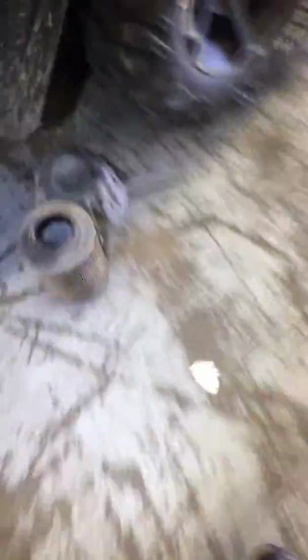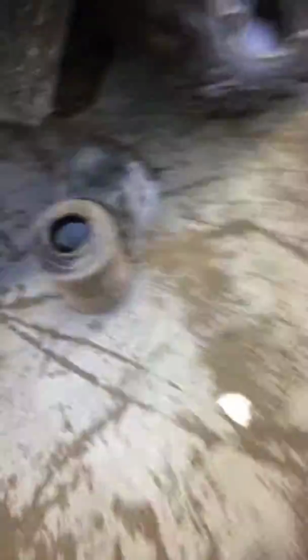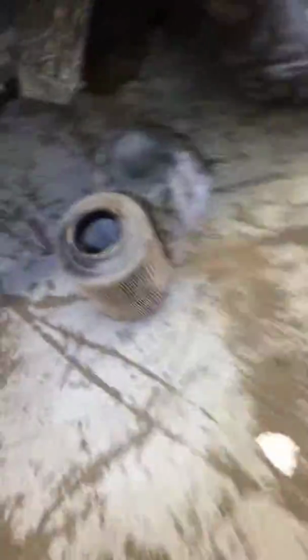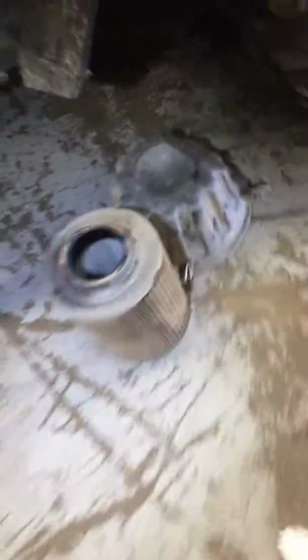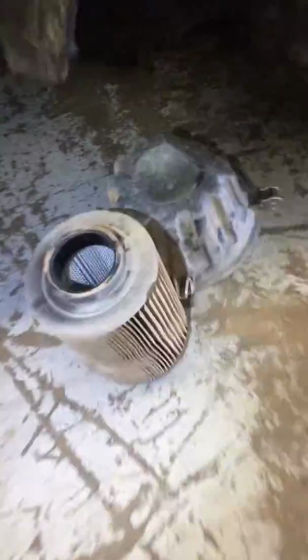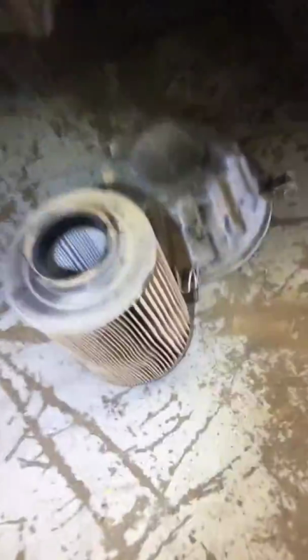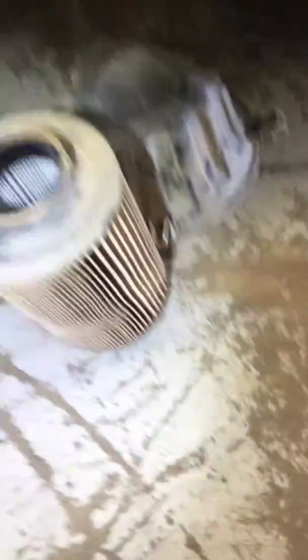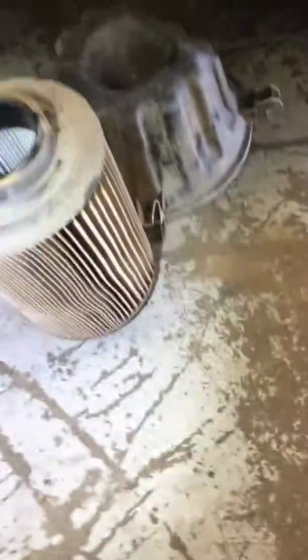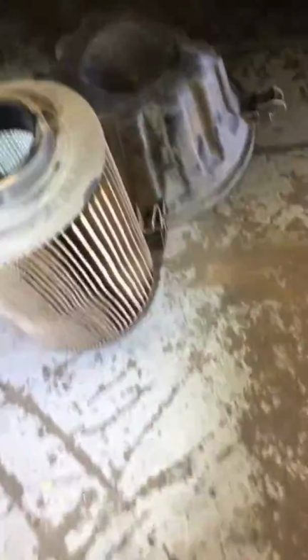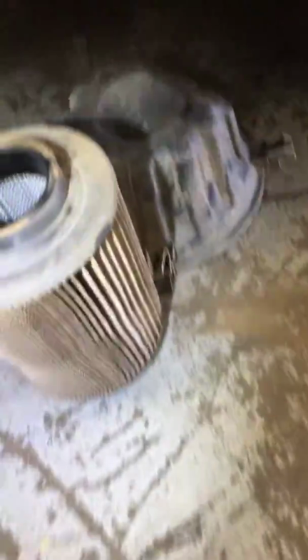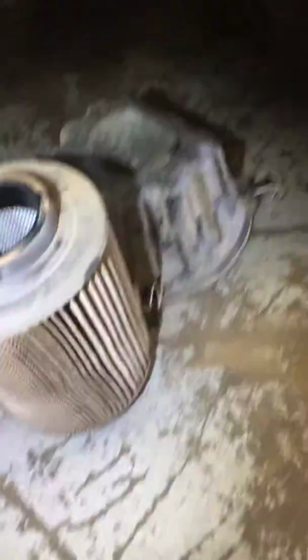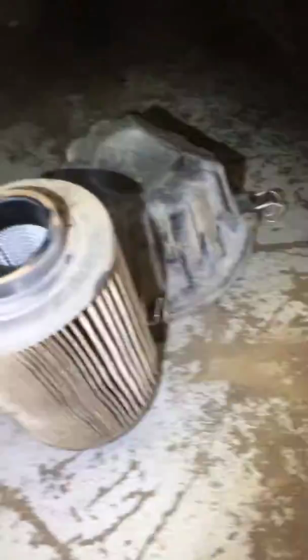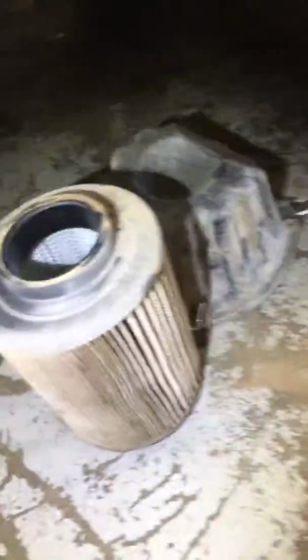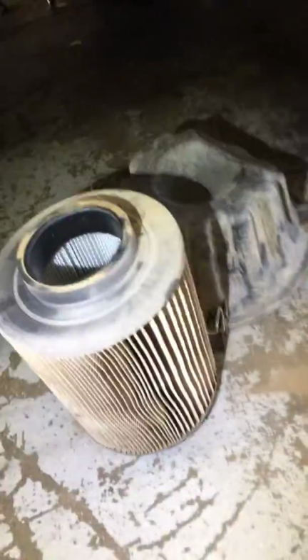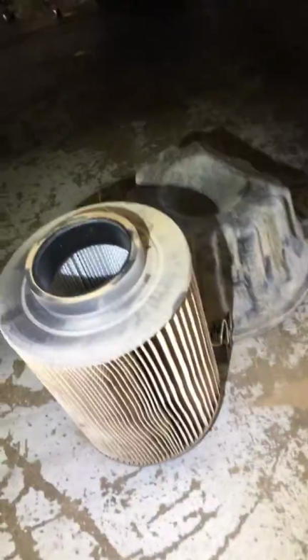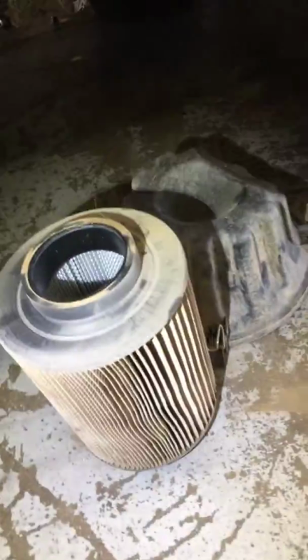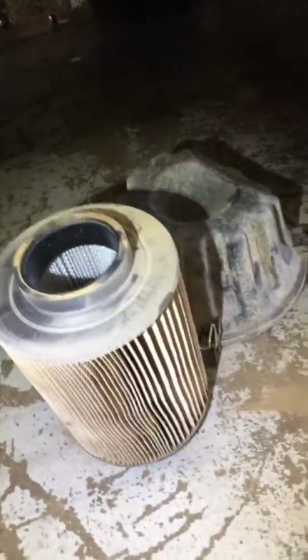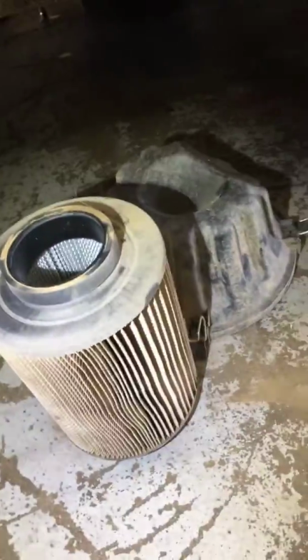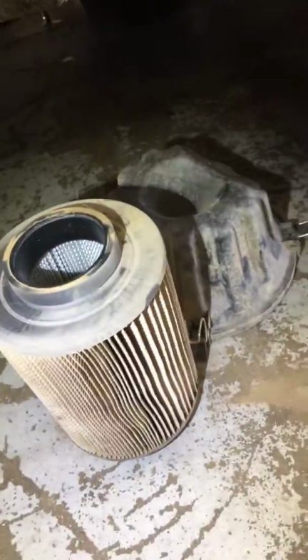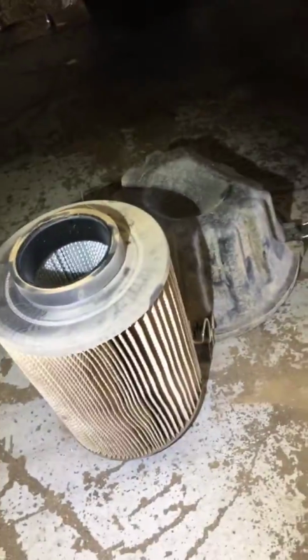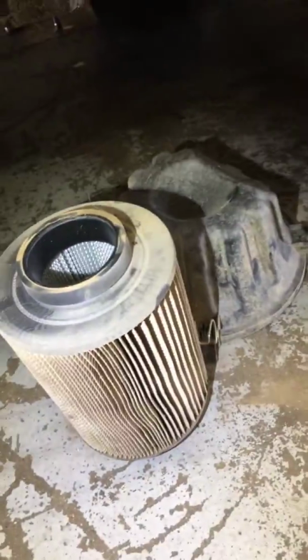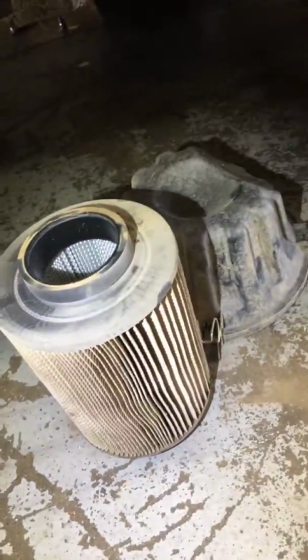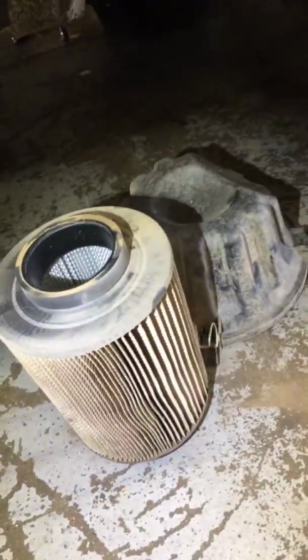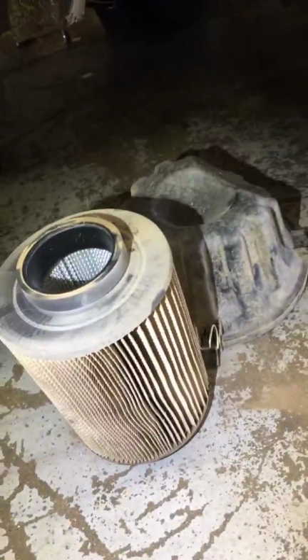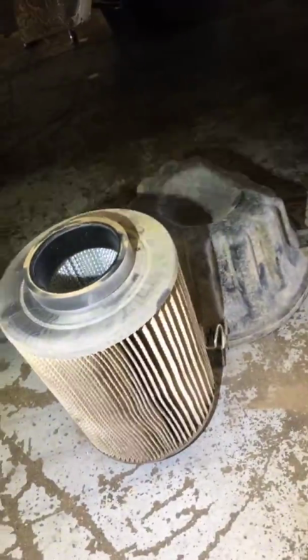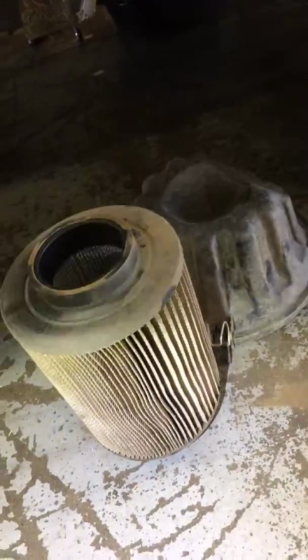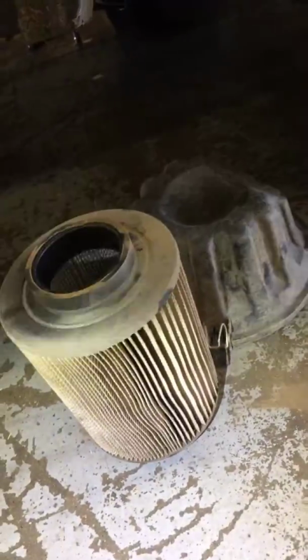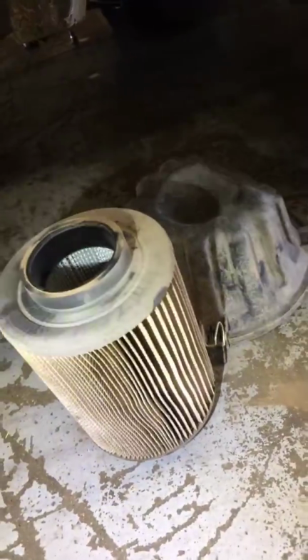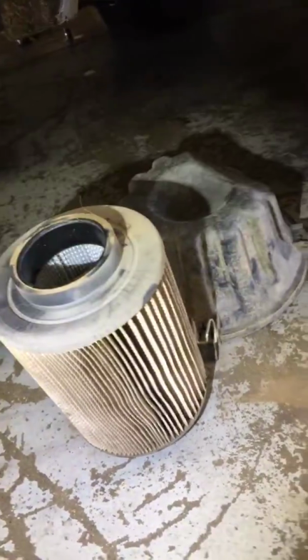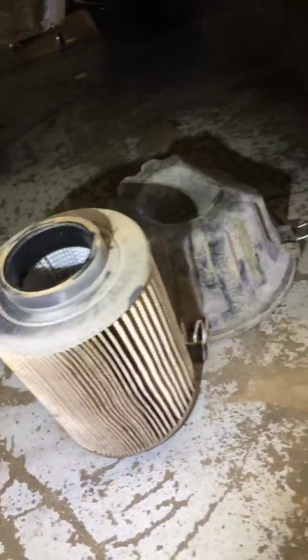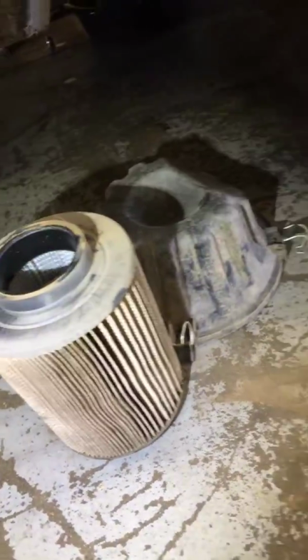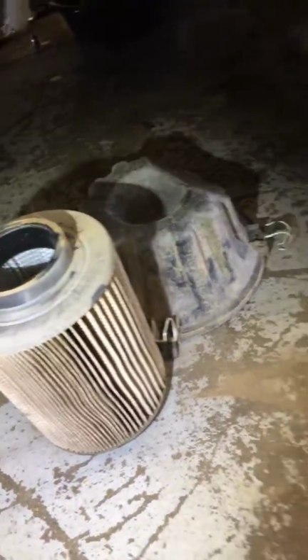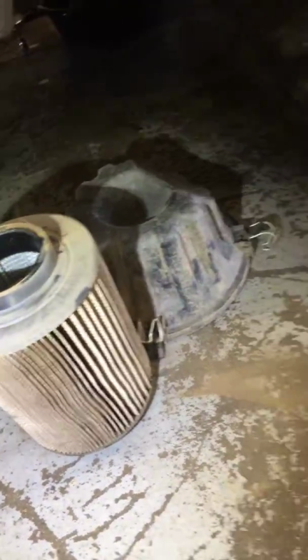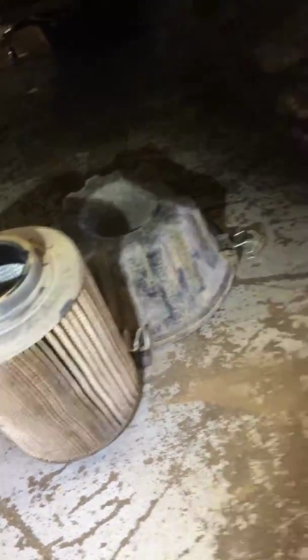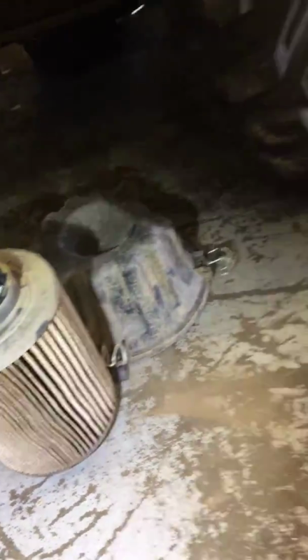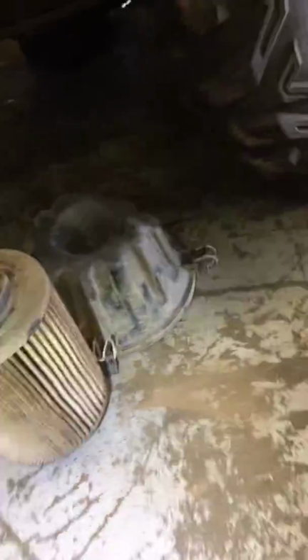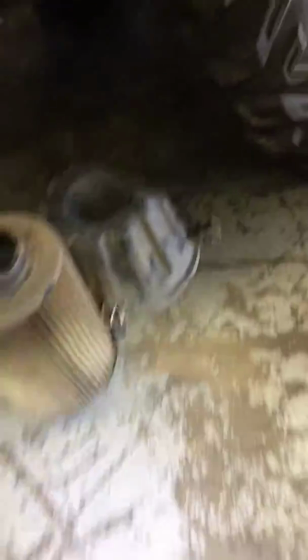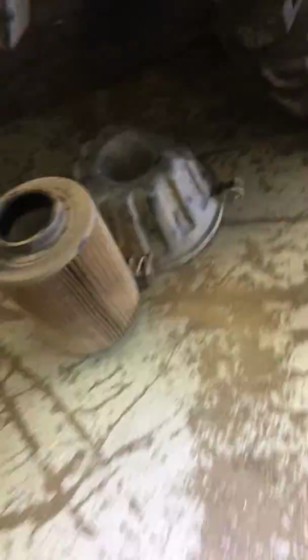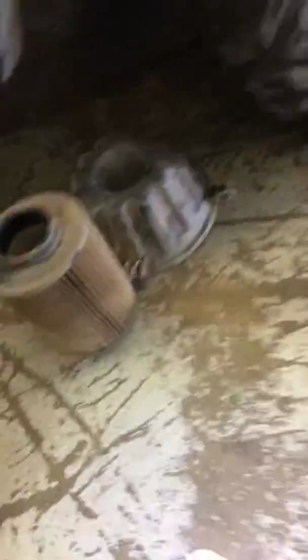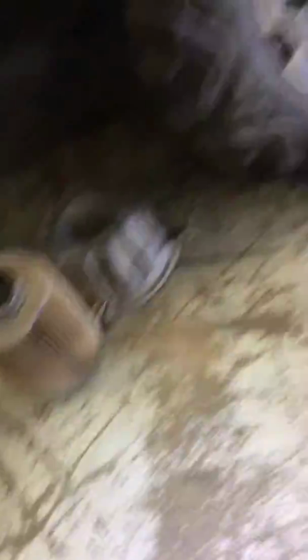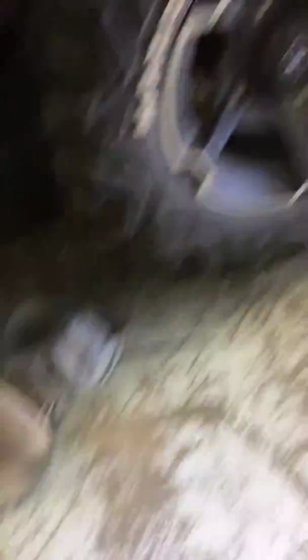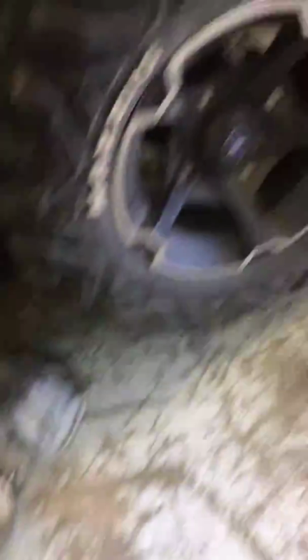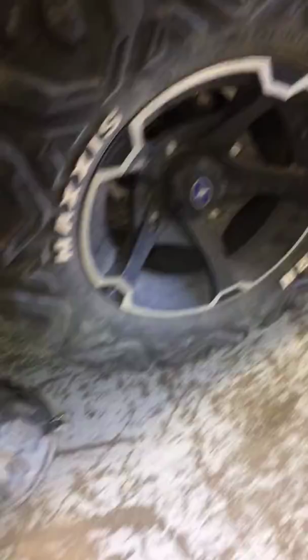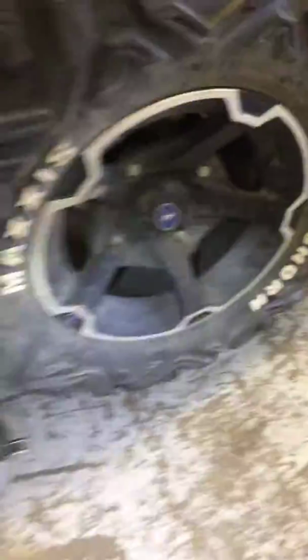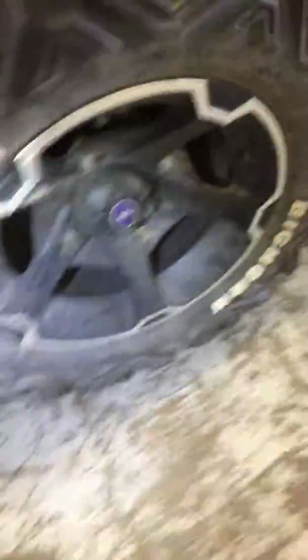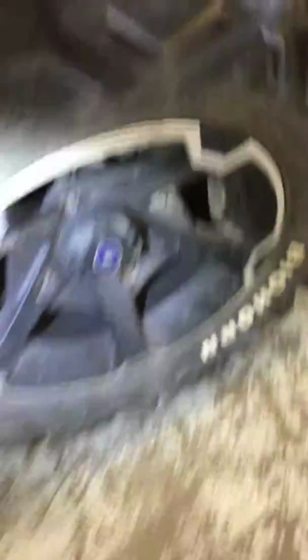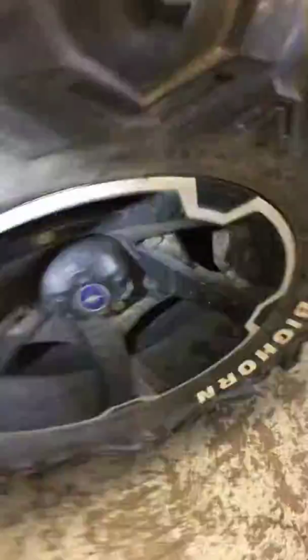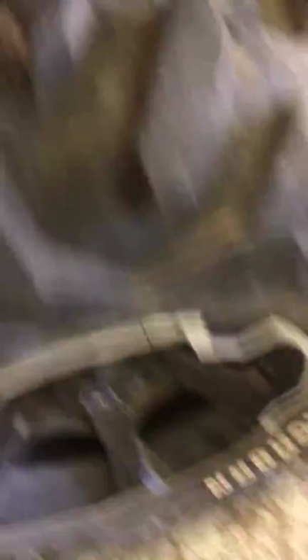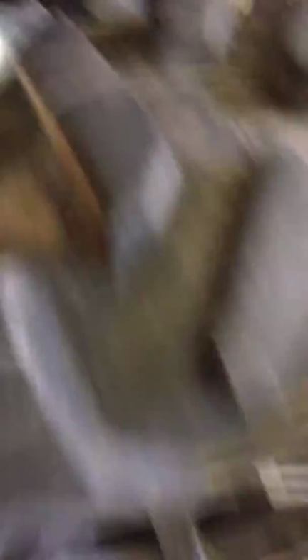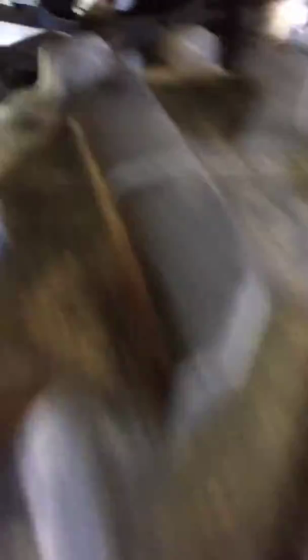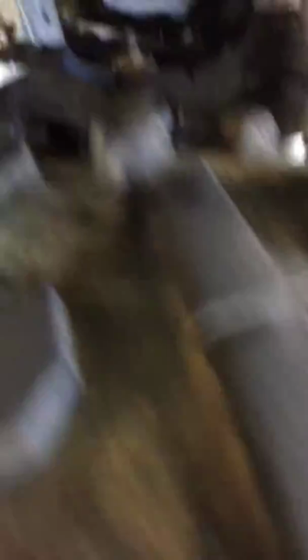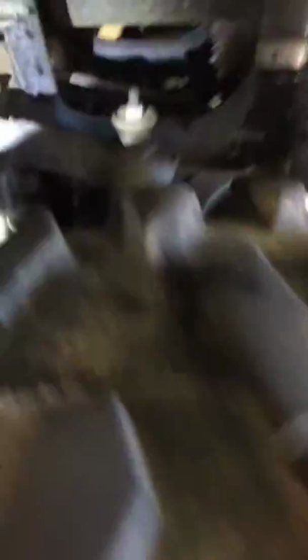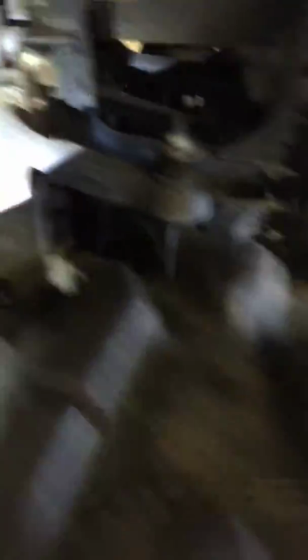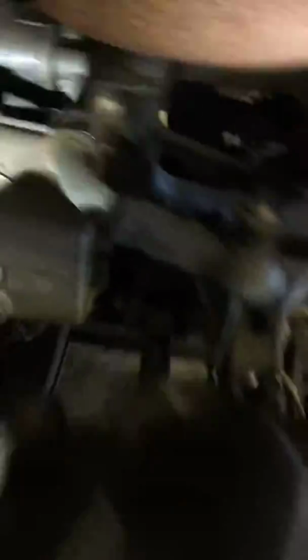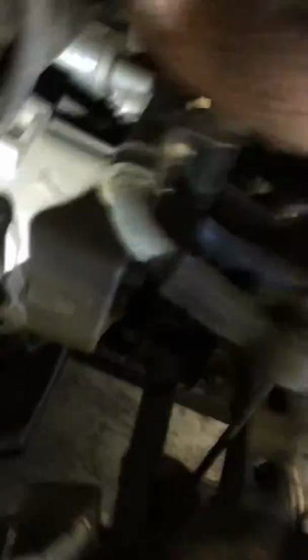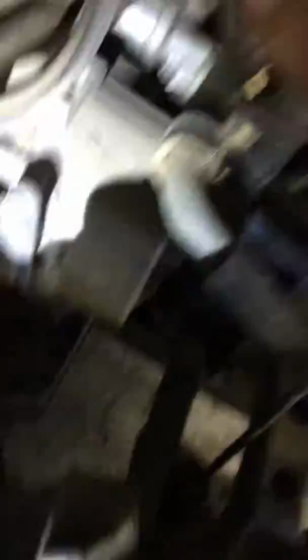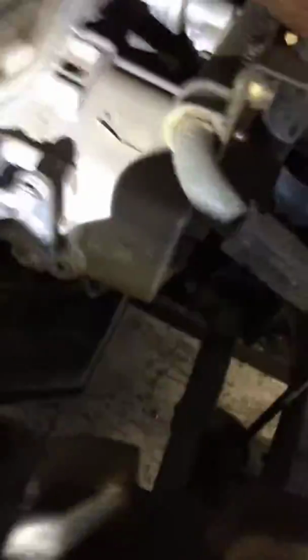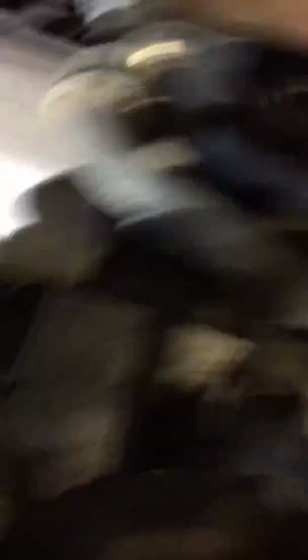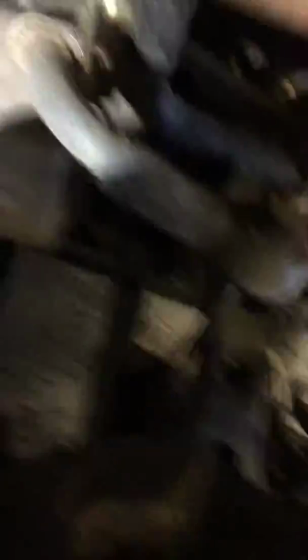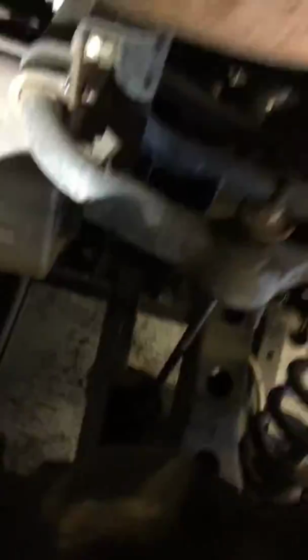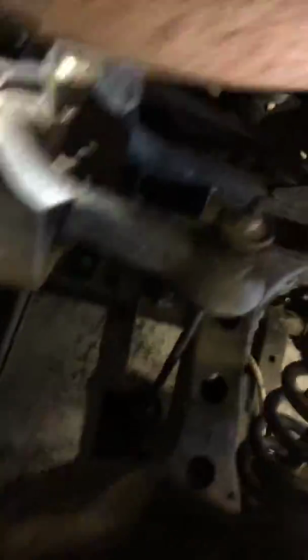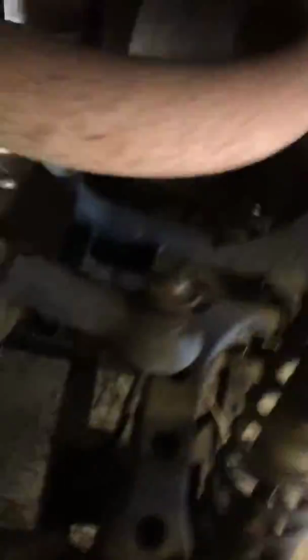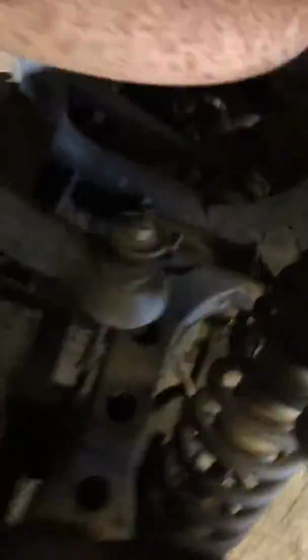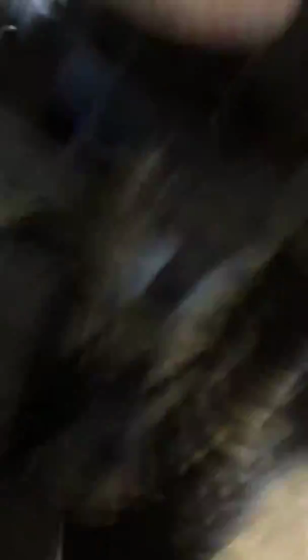Air filter — as you can see this is dirty, we'll get that replaced. Don't want that dirt getting into that motor for you.